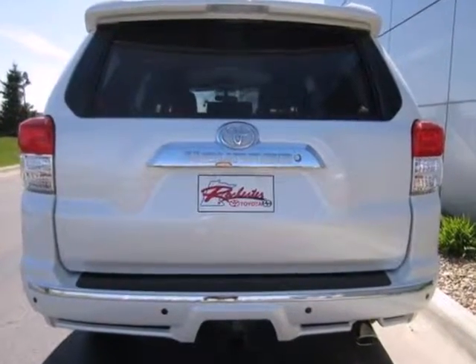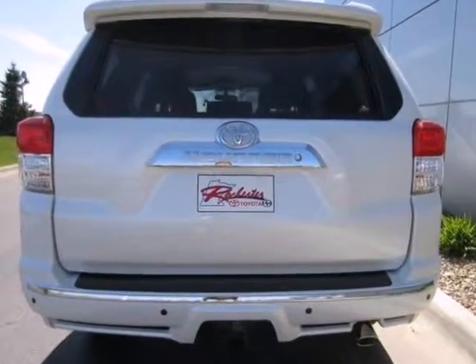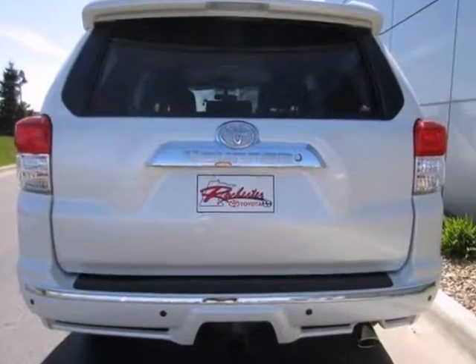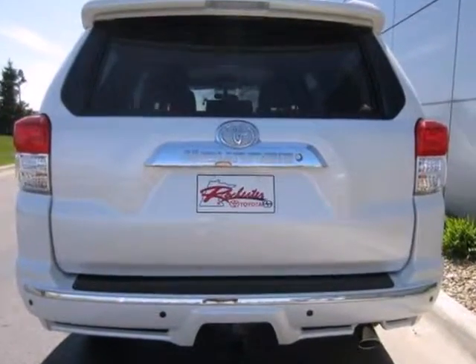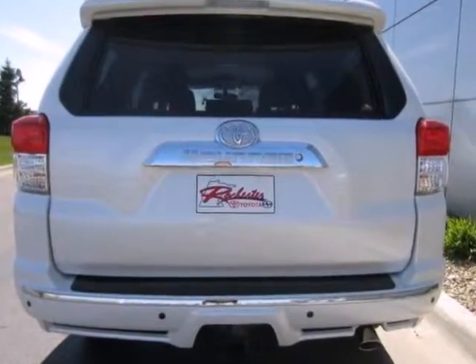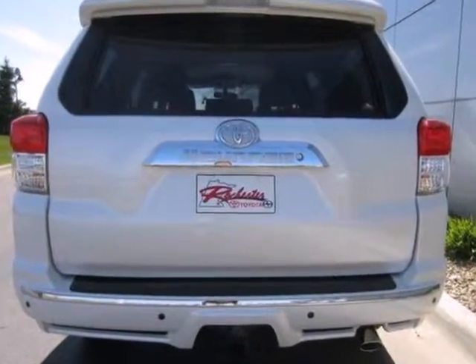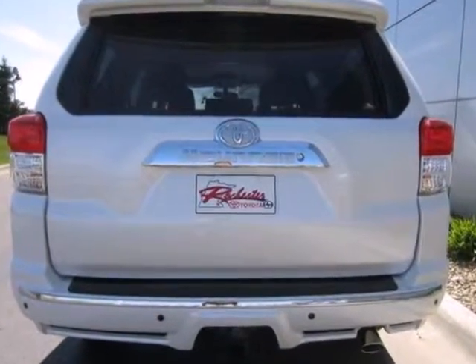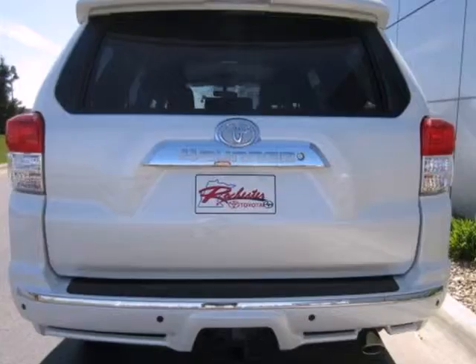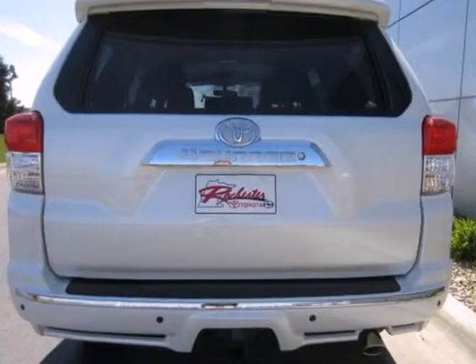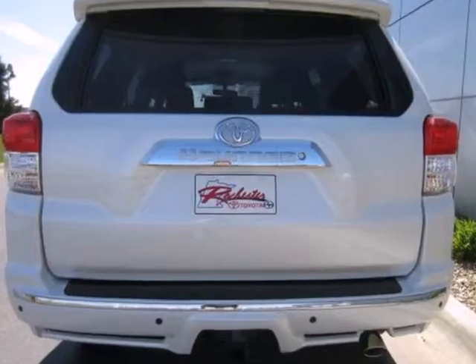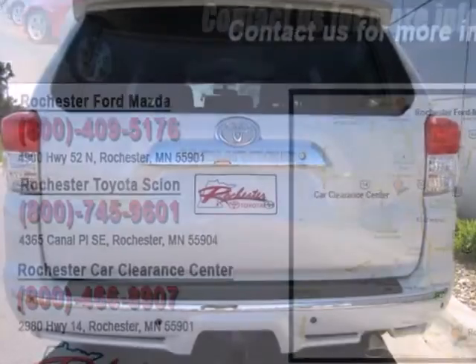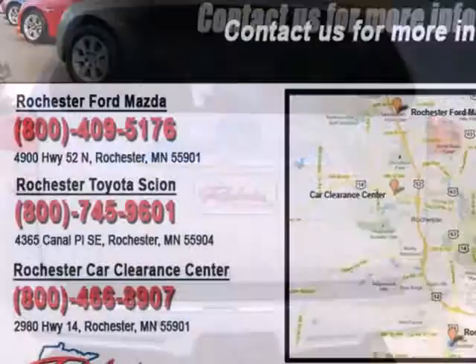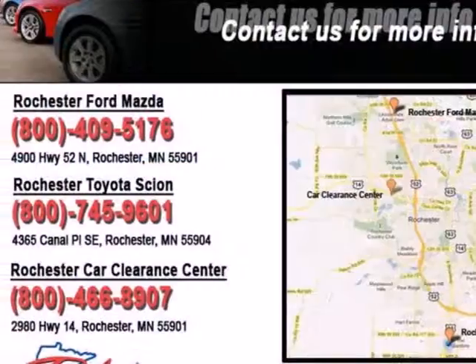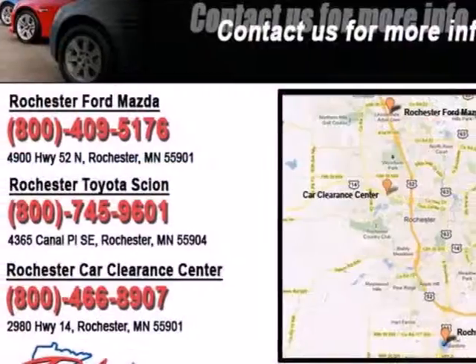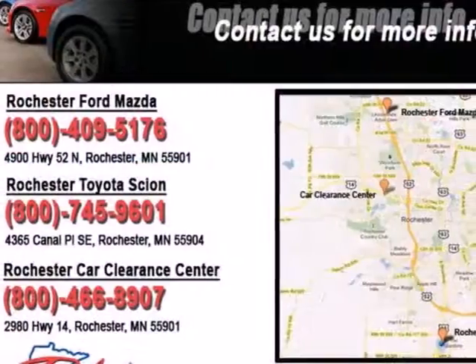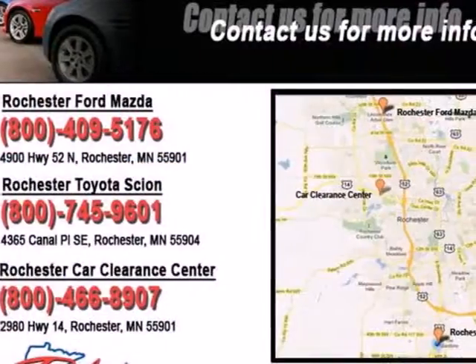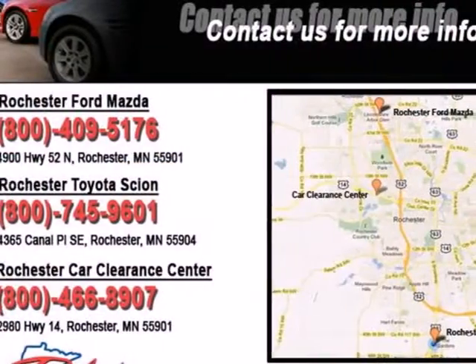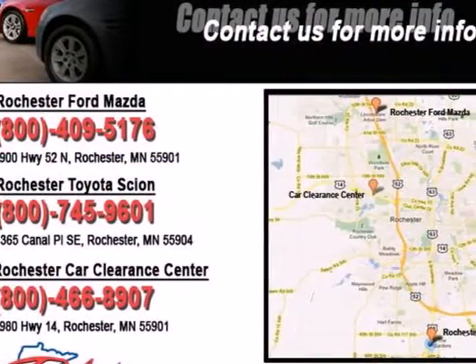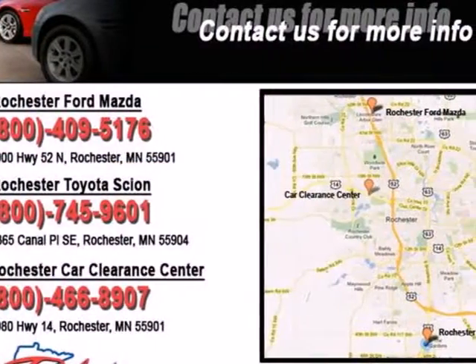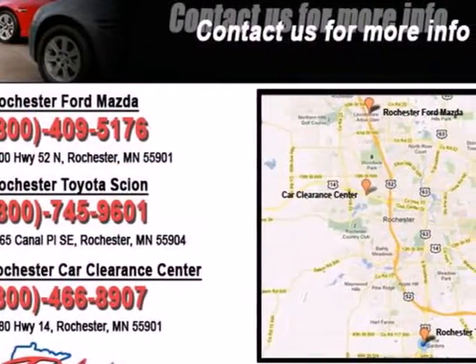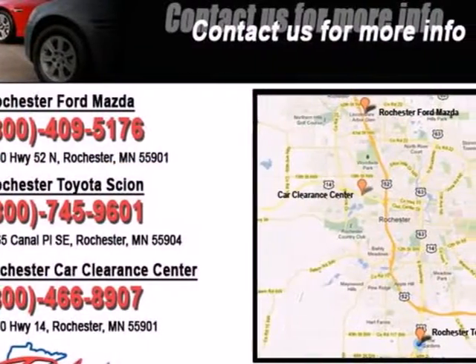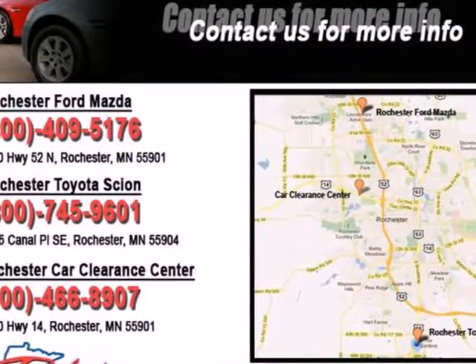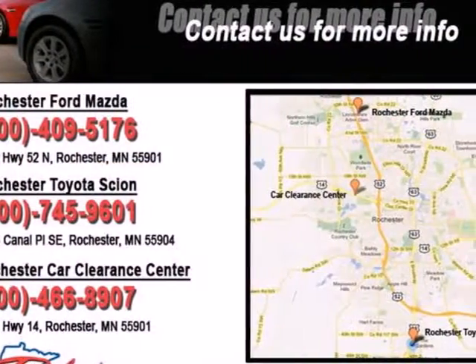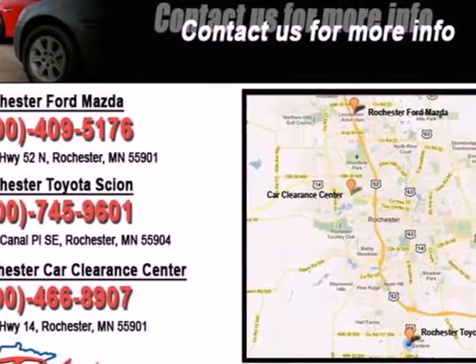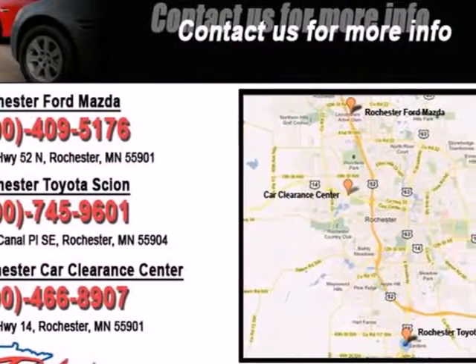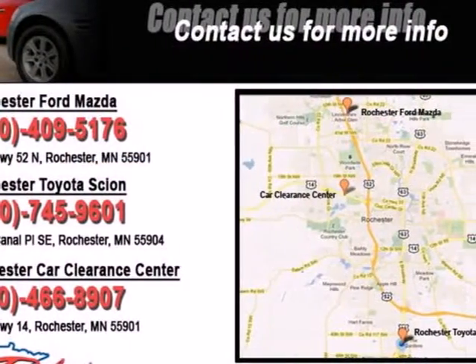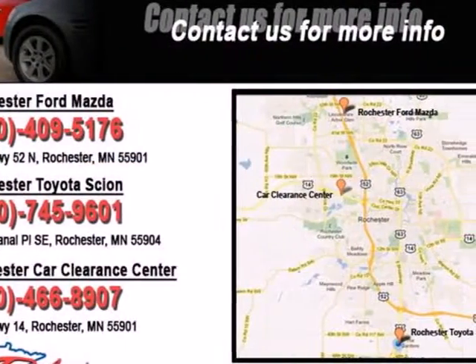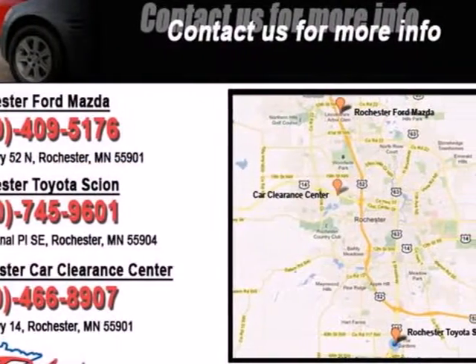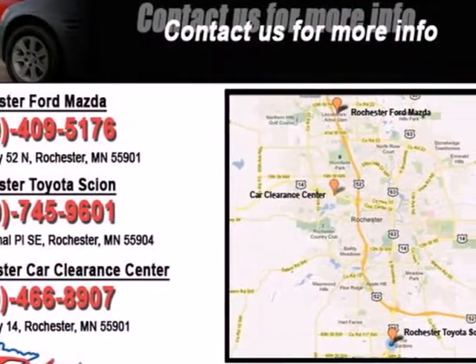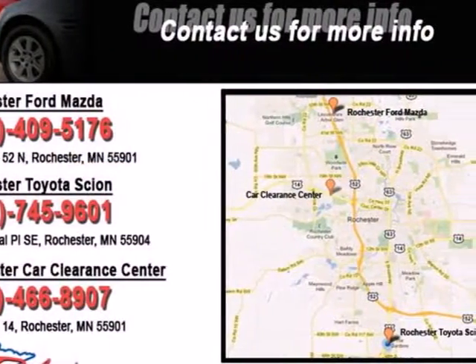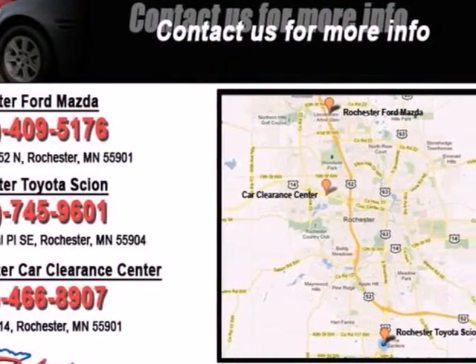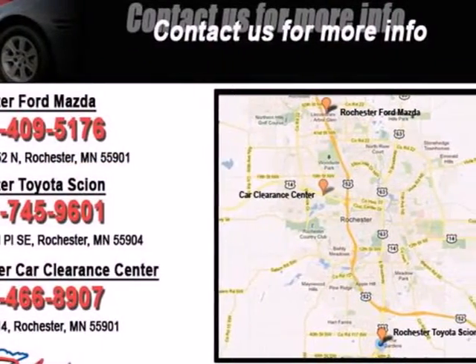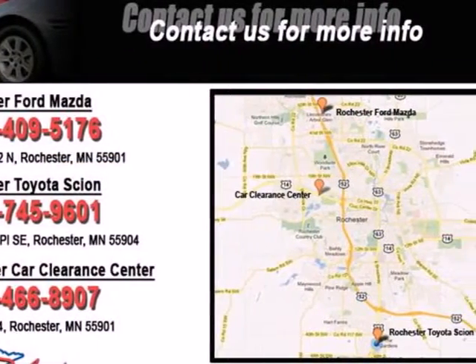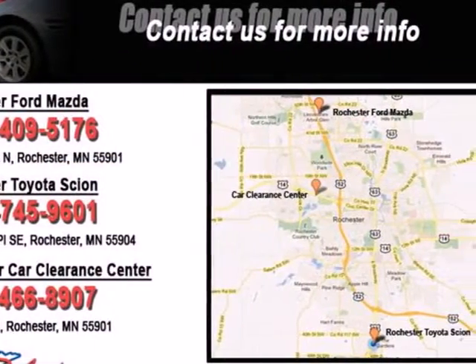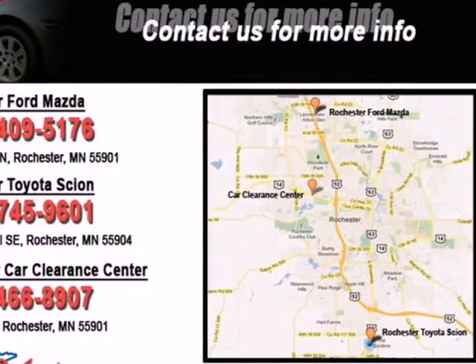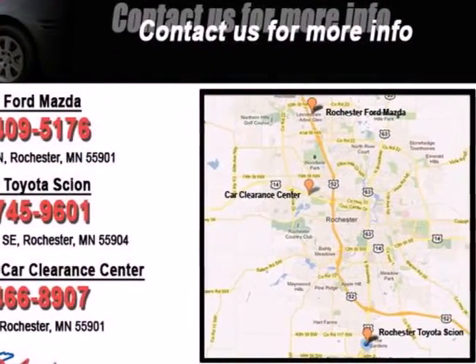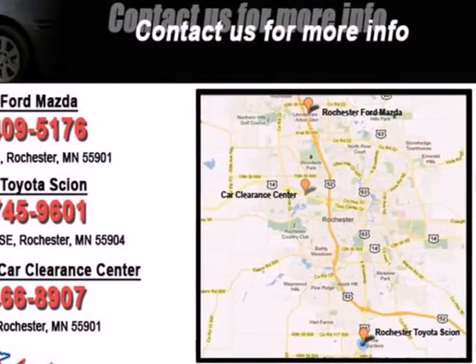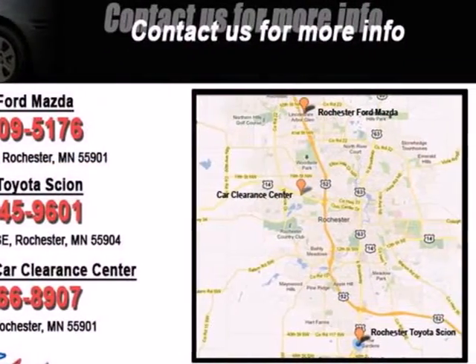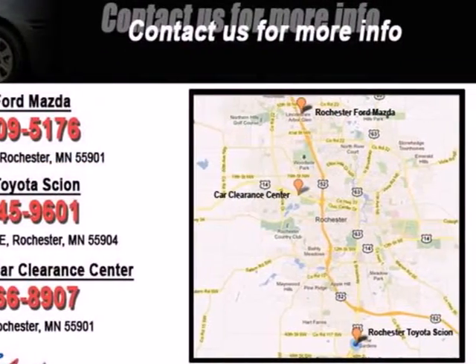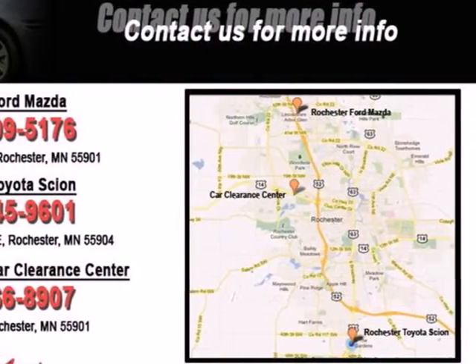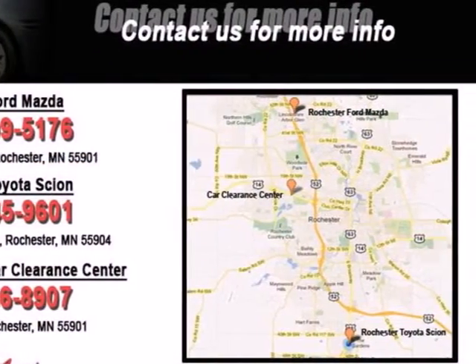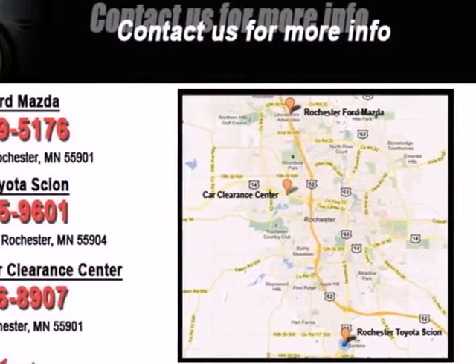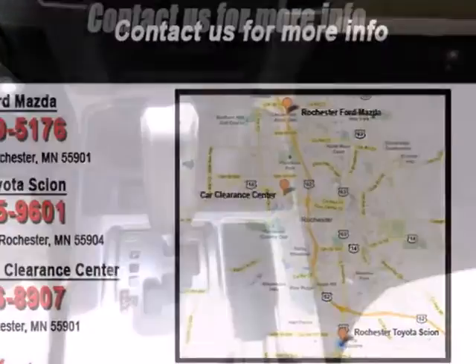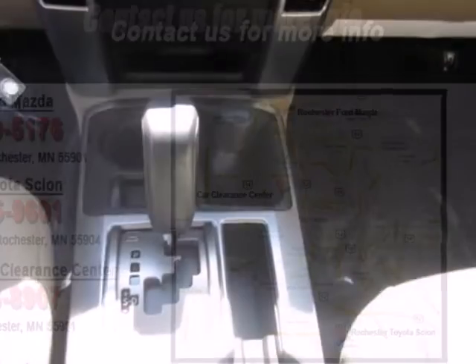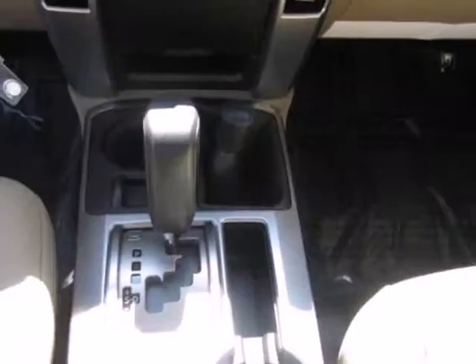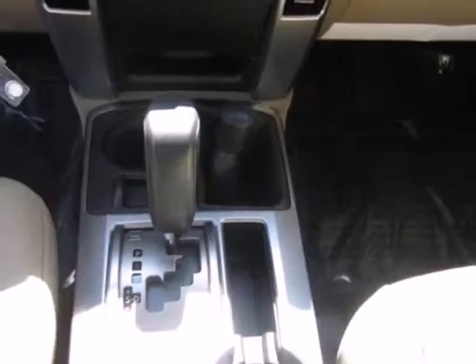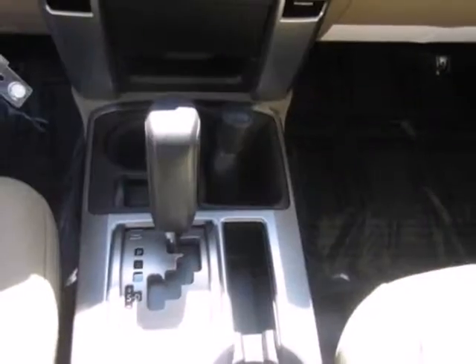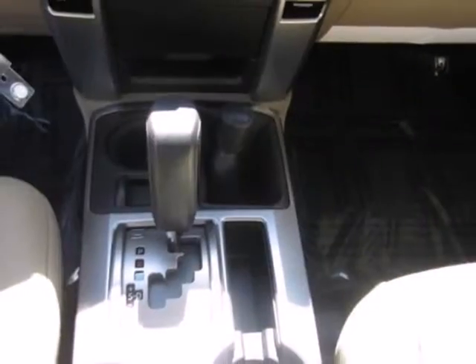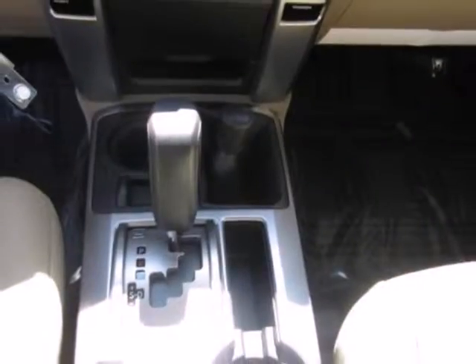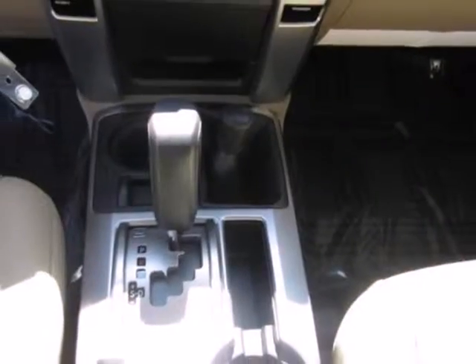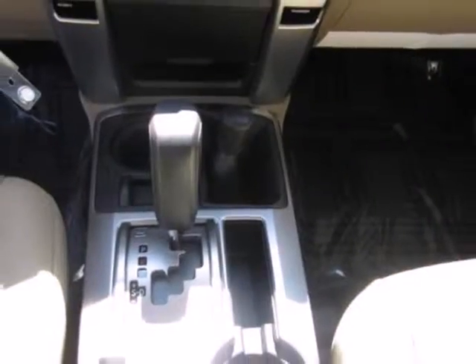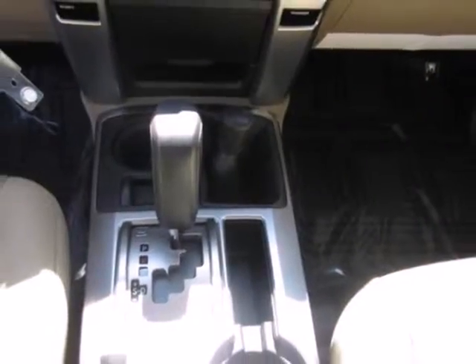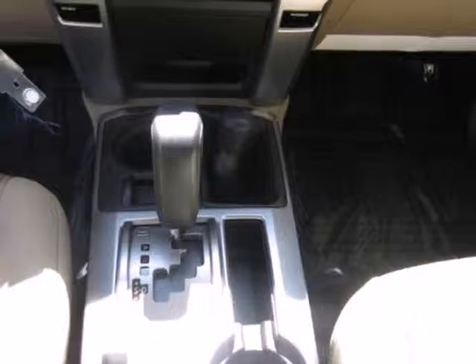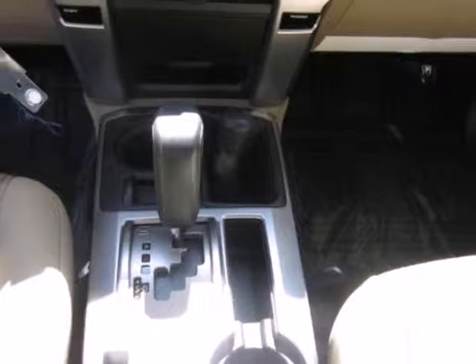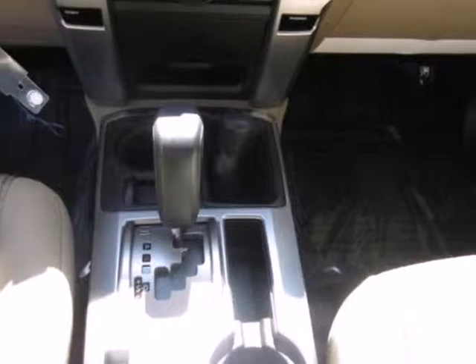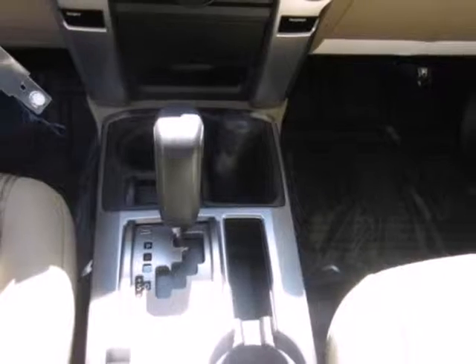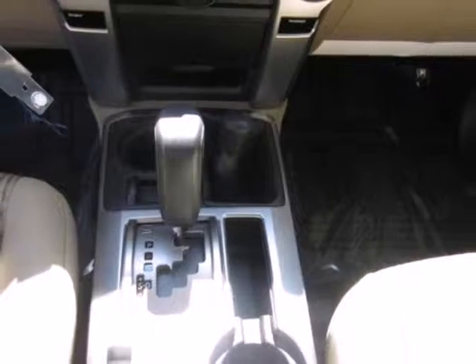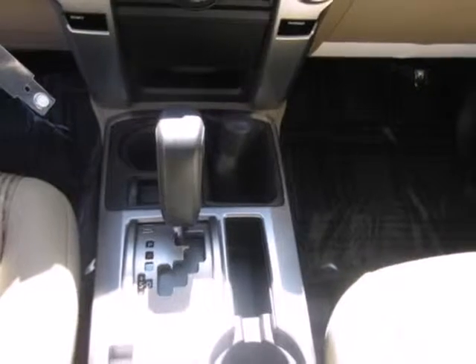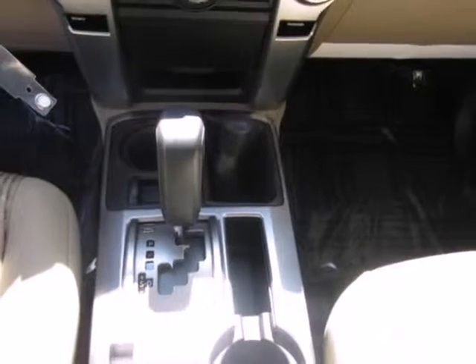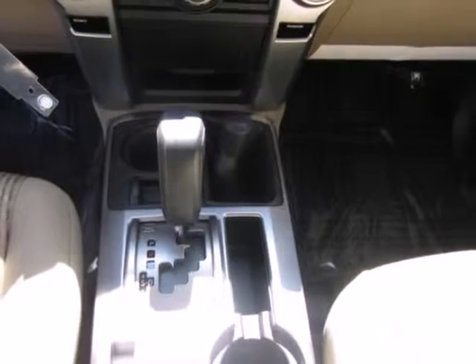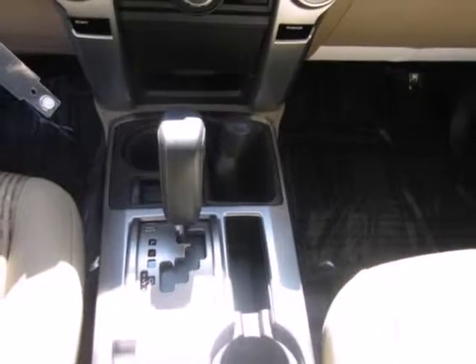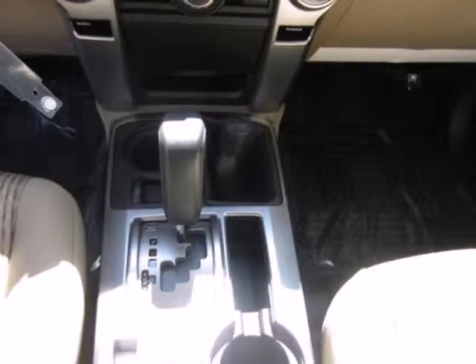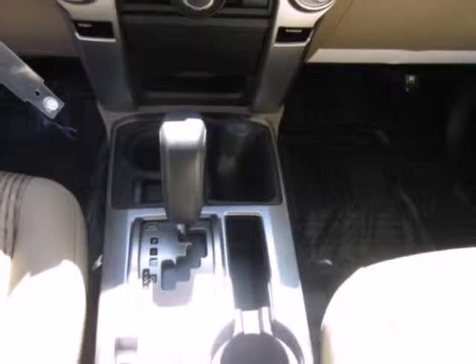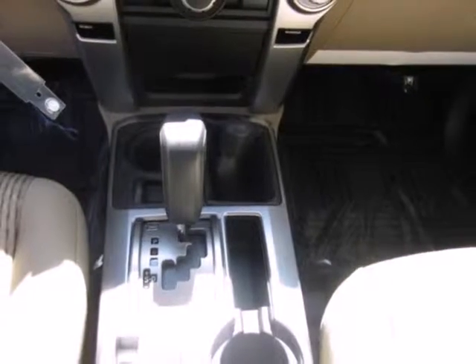There's no such thing as getting bored on the road in this SUV, with the included CD player, steering wheel controls, and XM satellite radio.